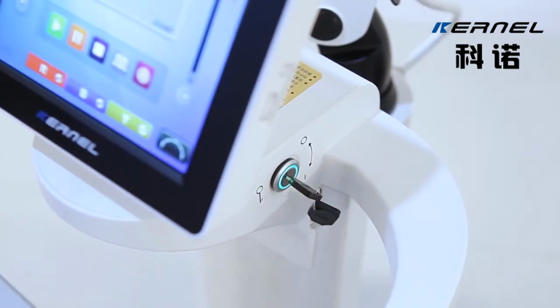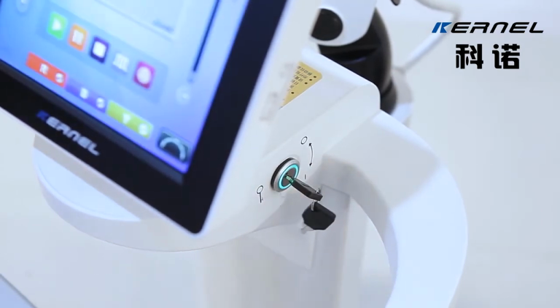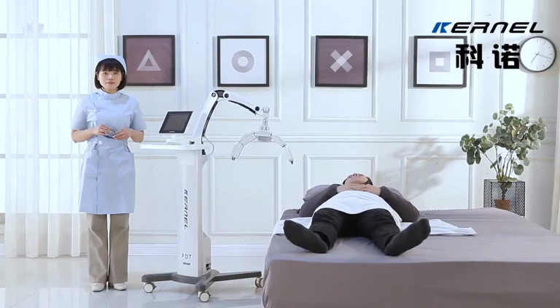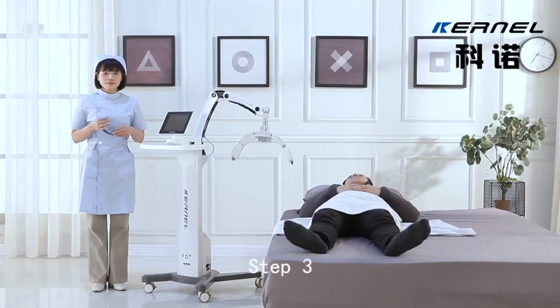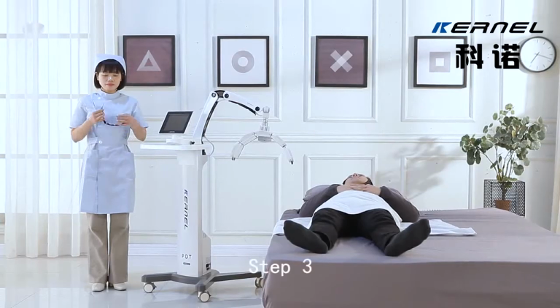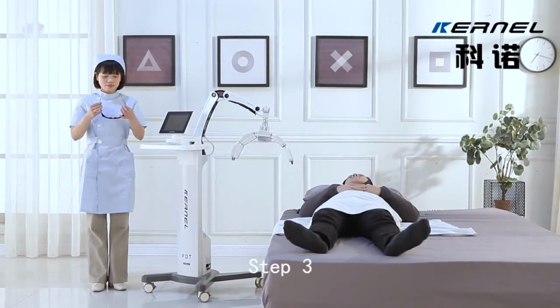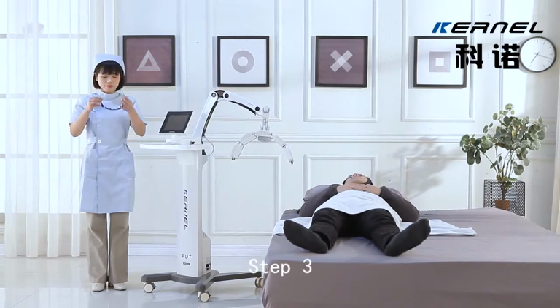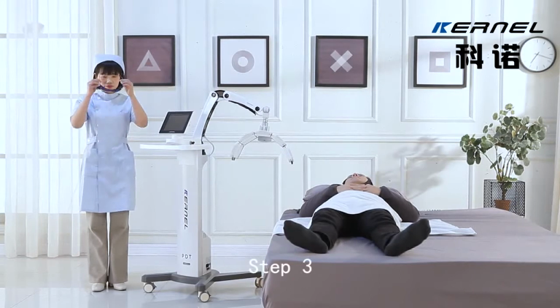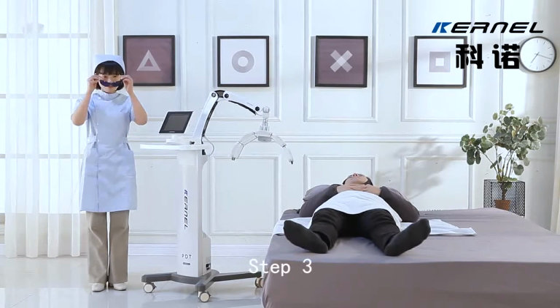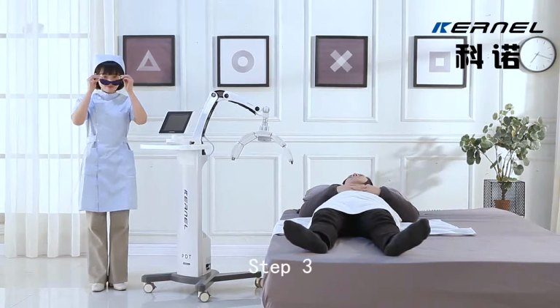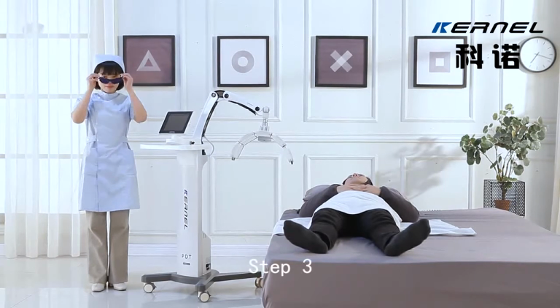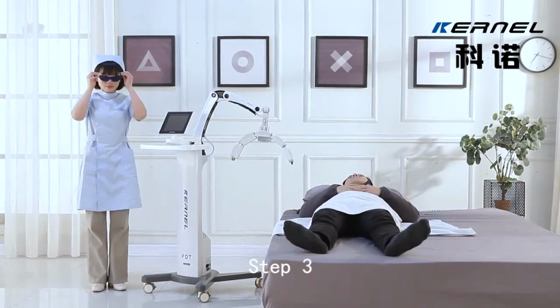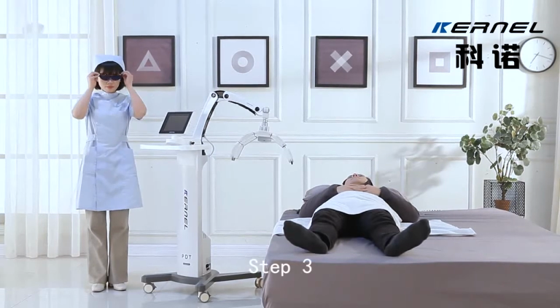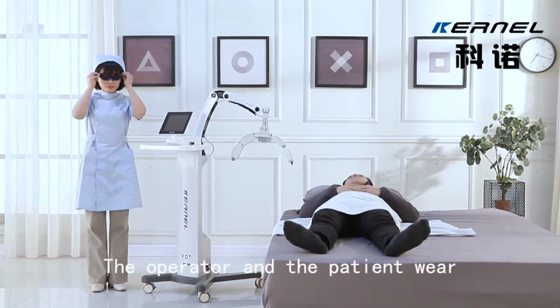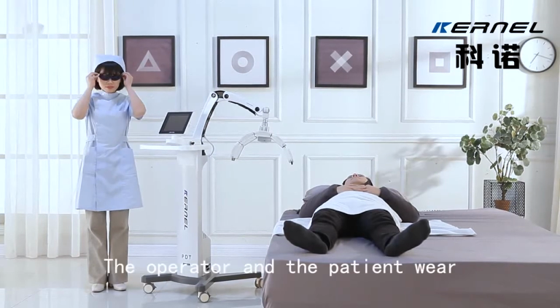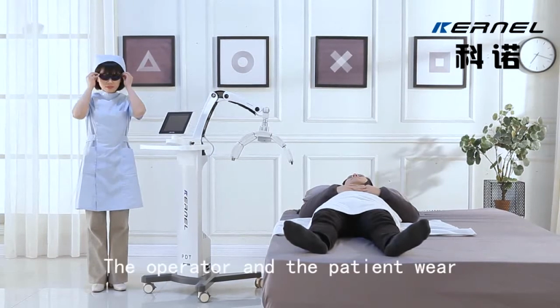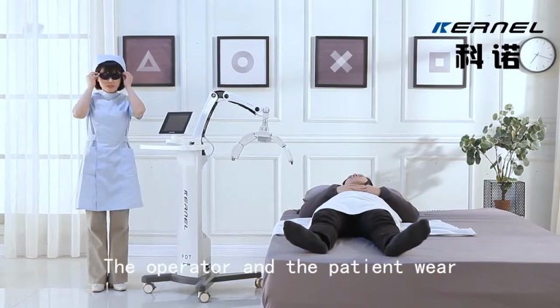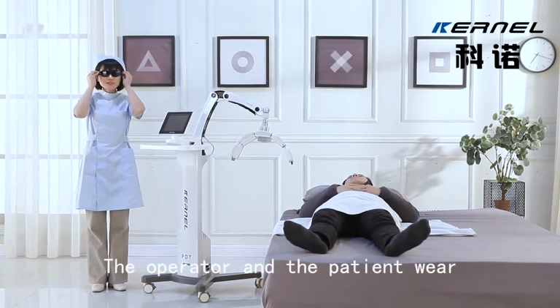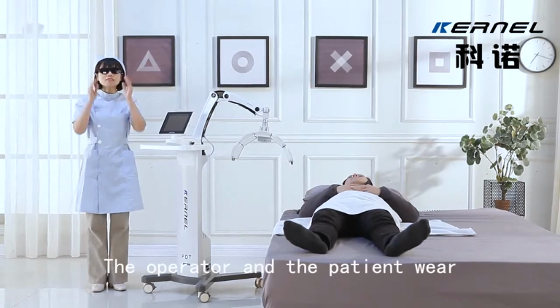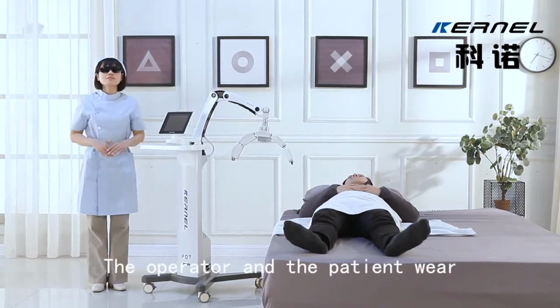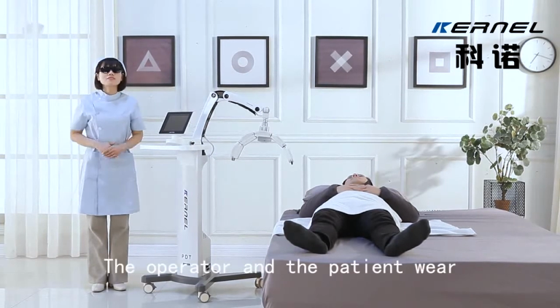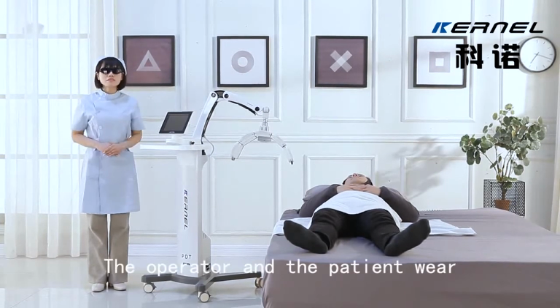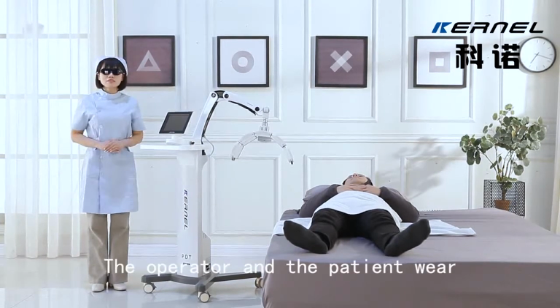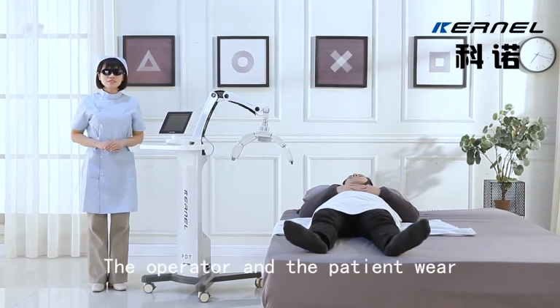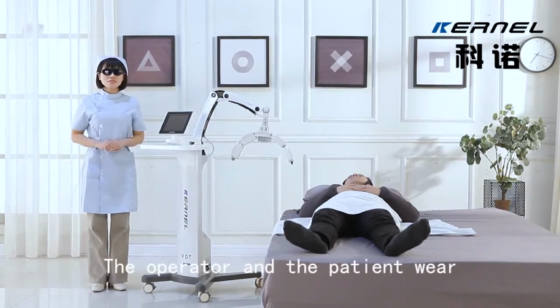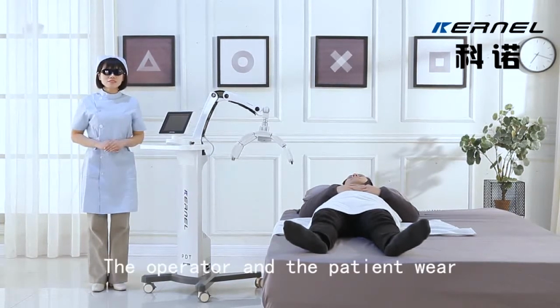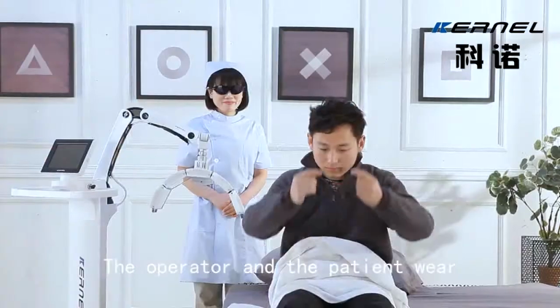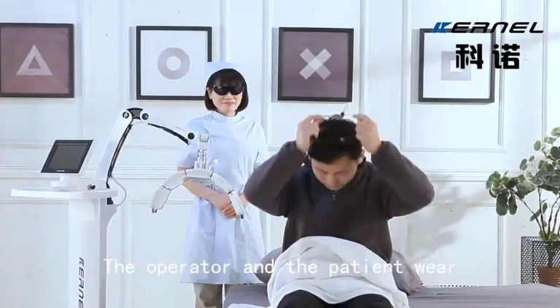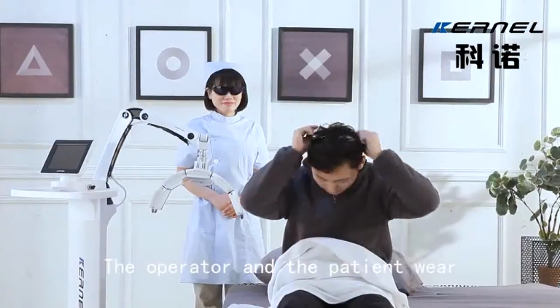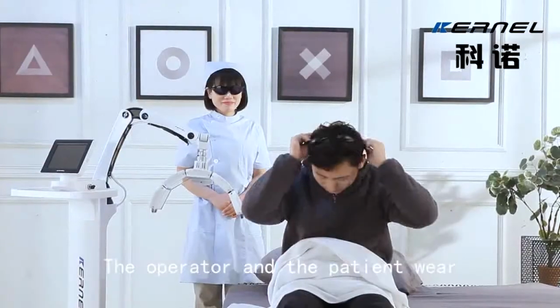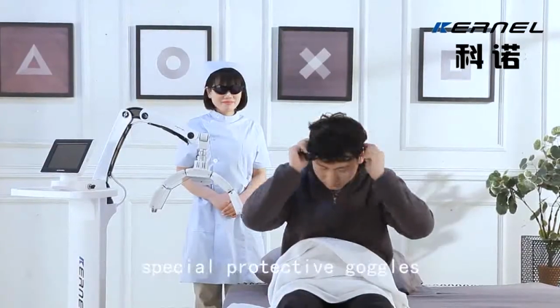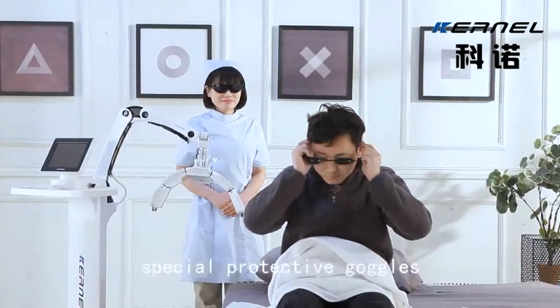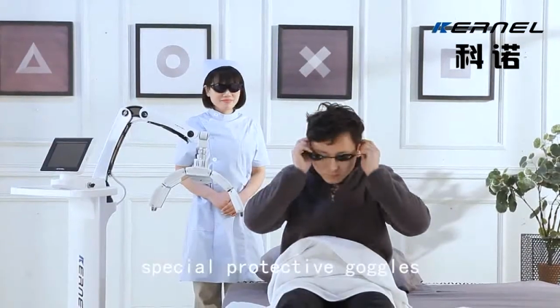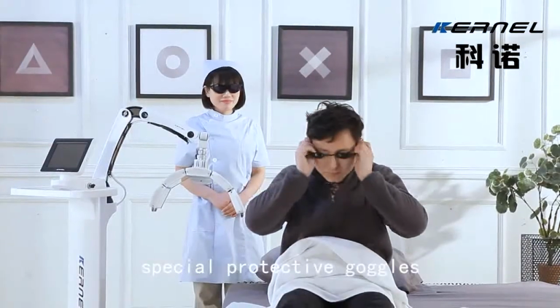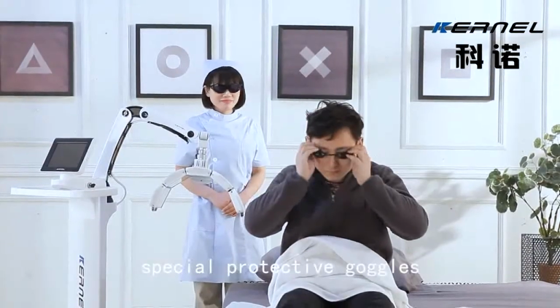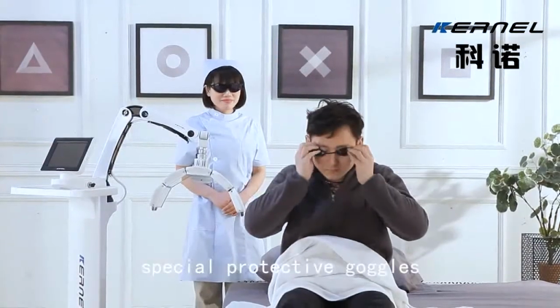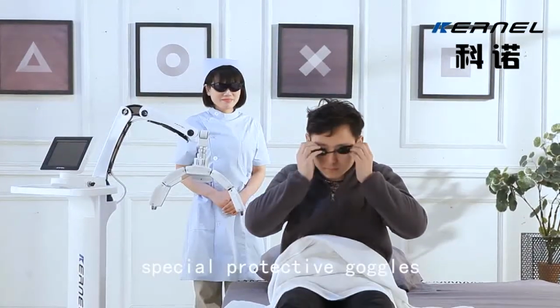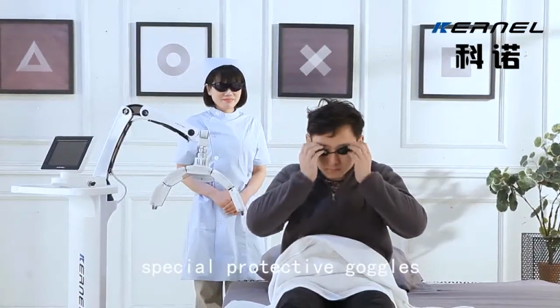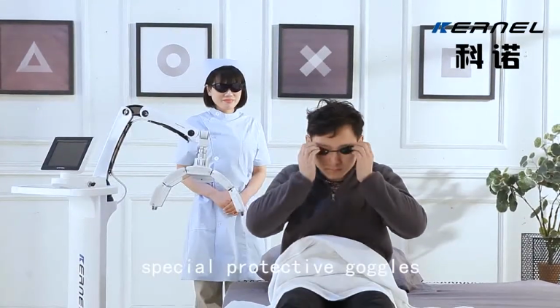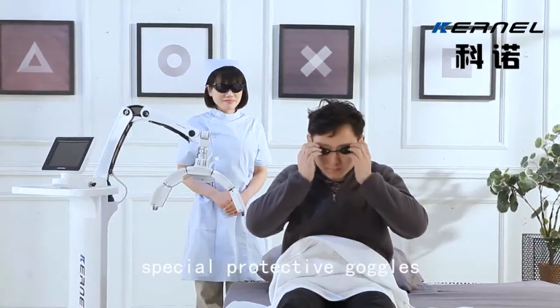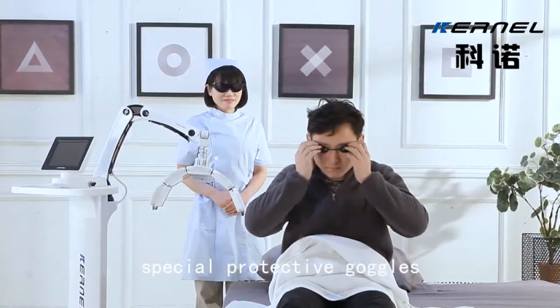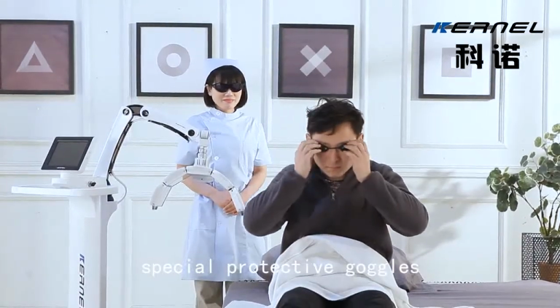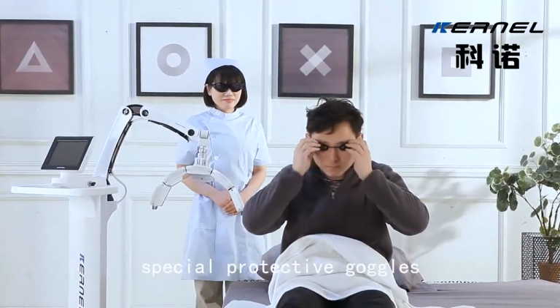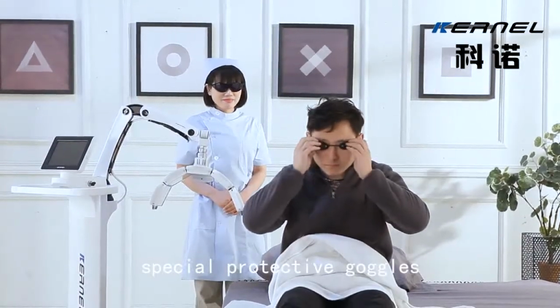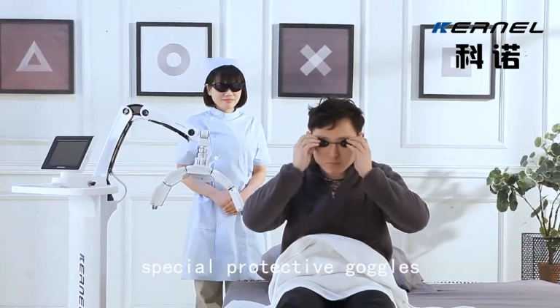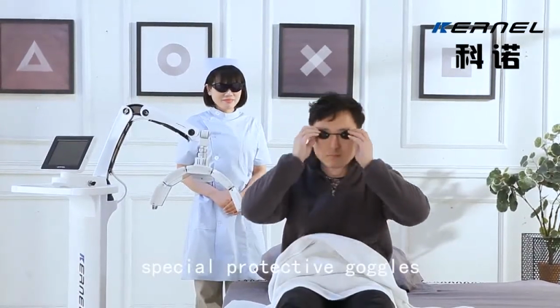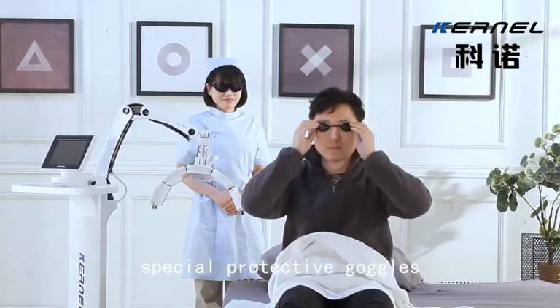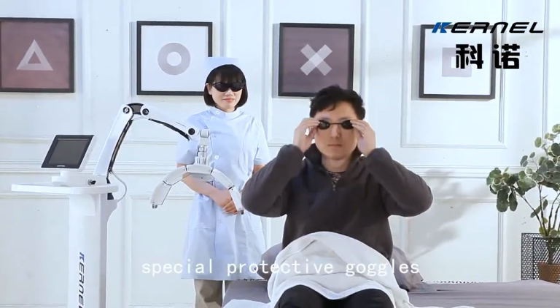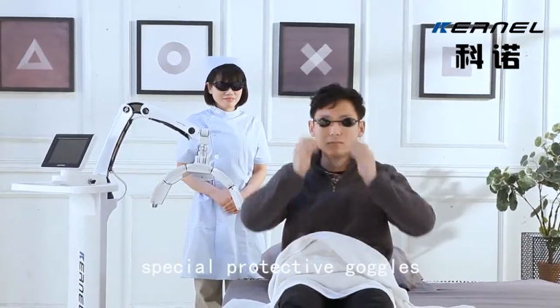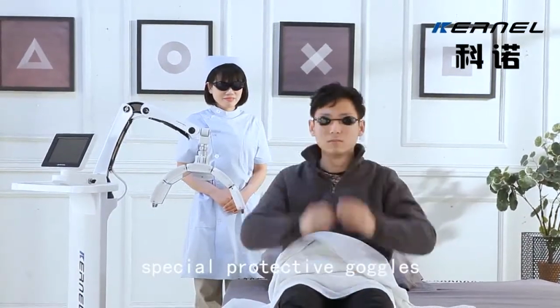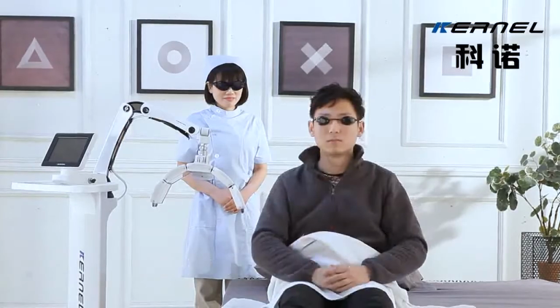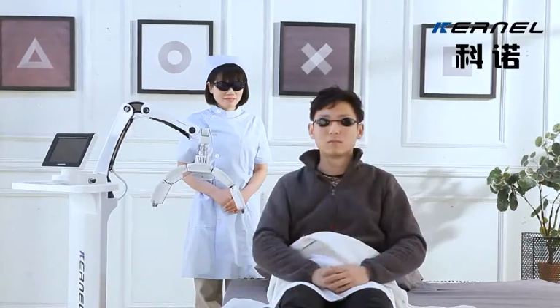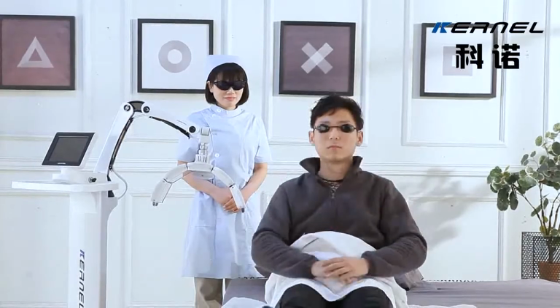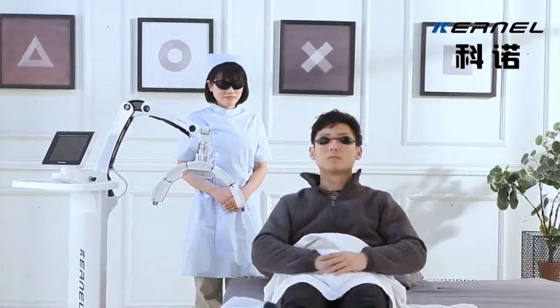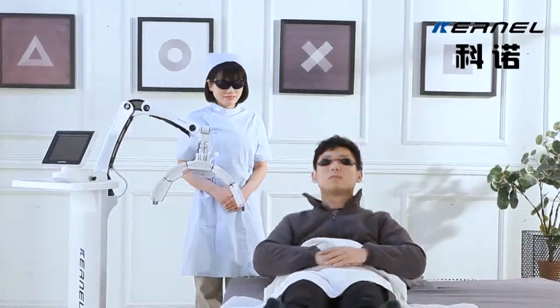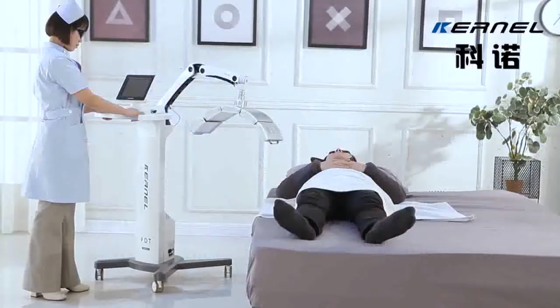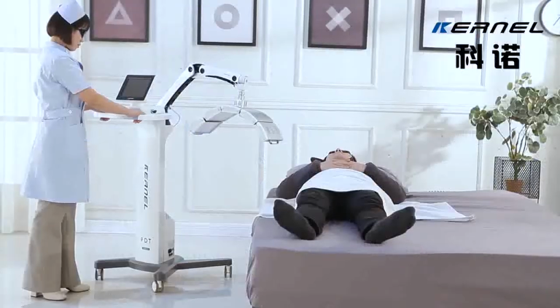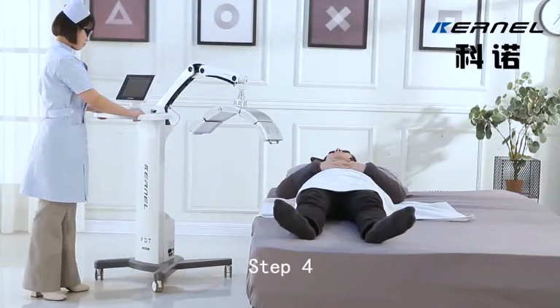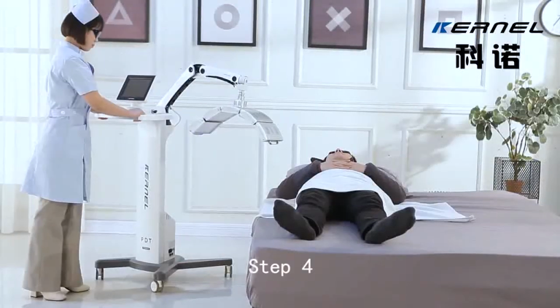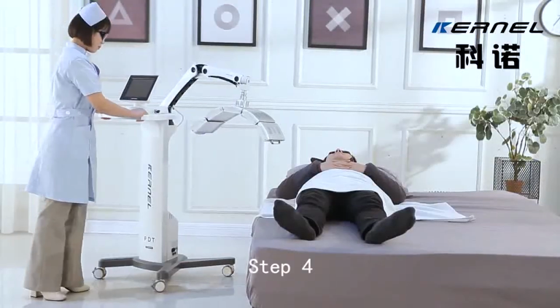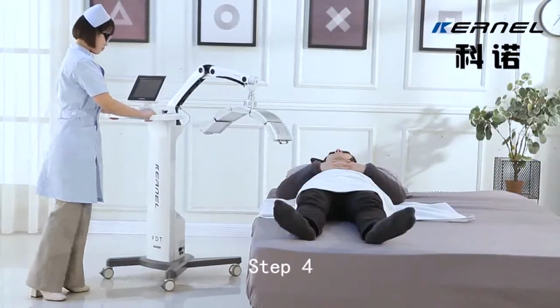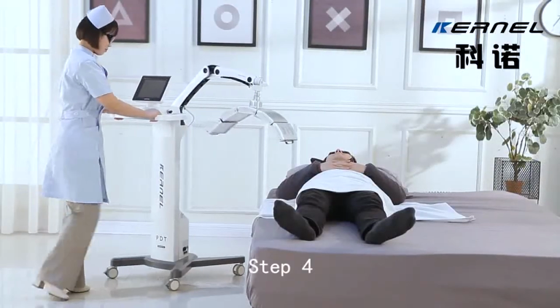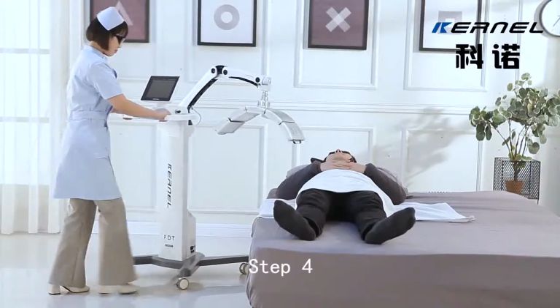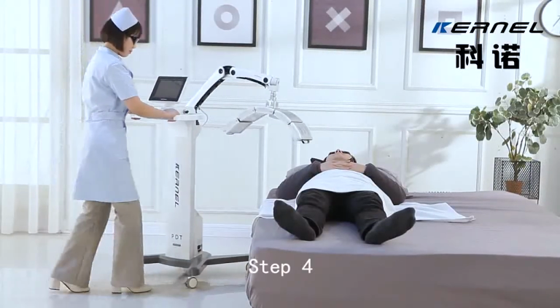Step 3: The operator and the patient wear special protective goggles.